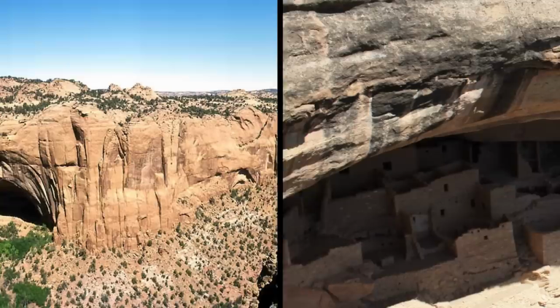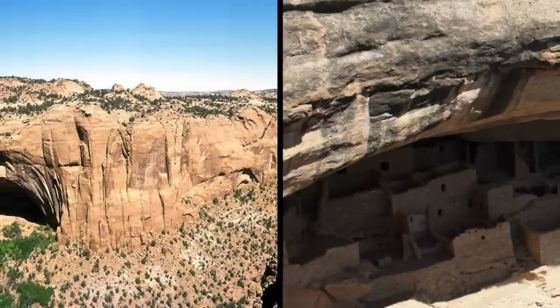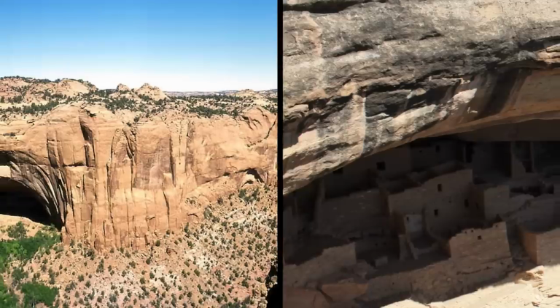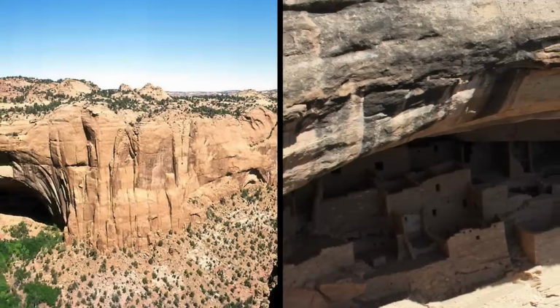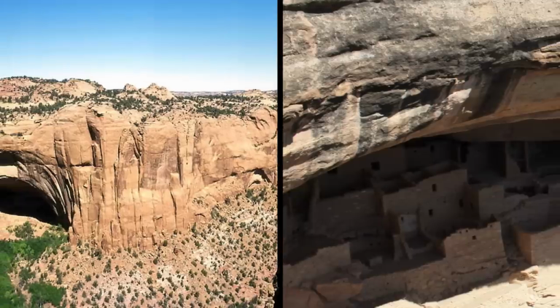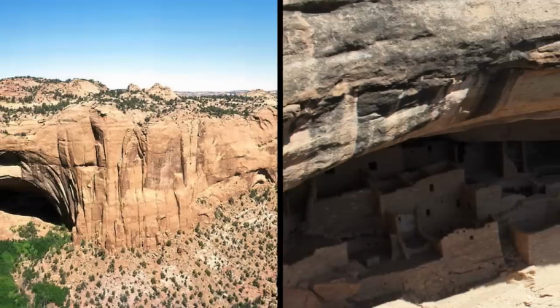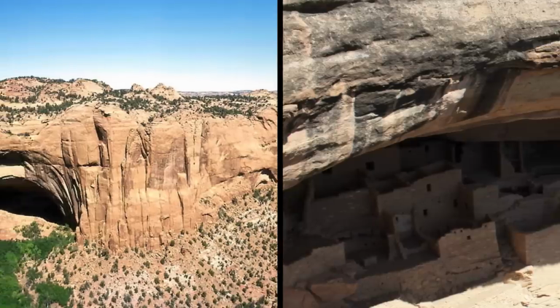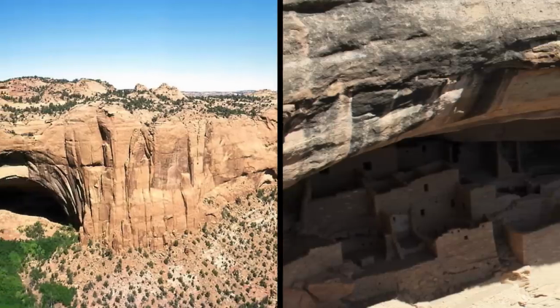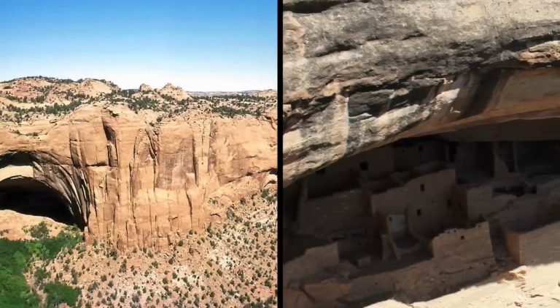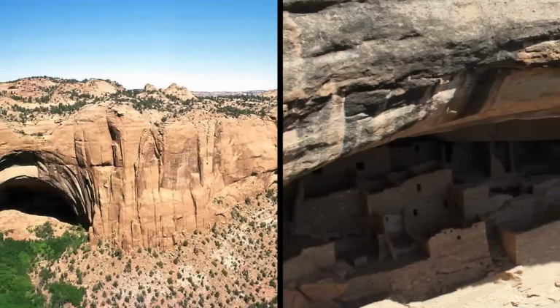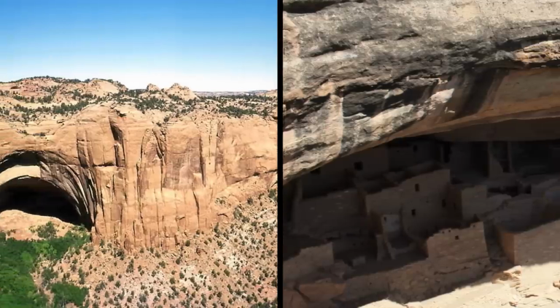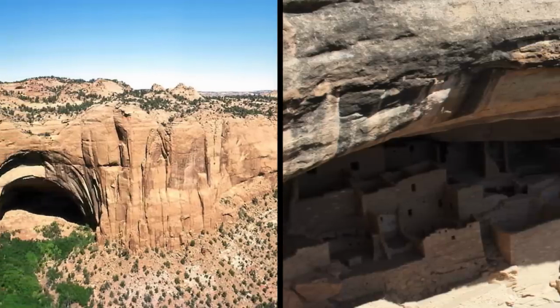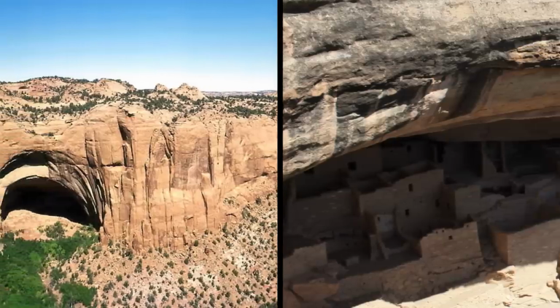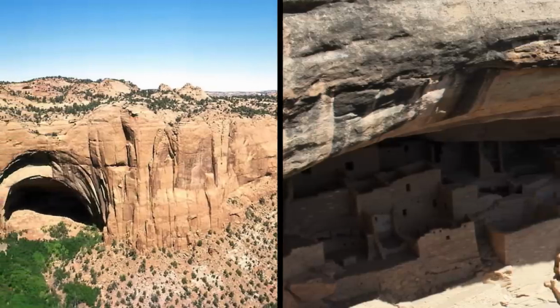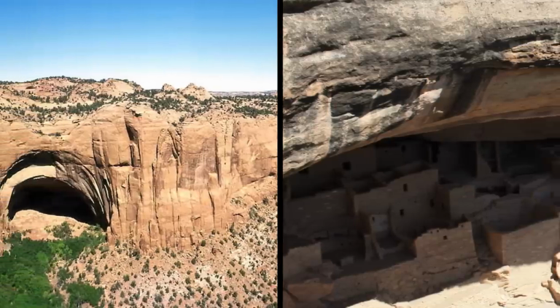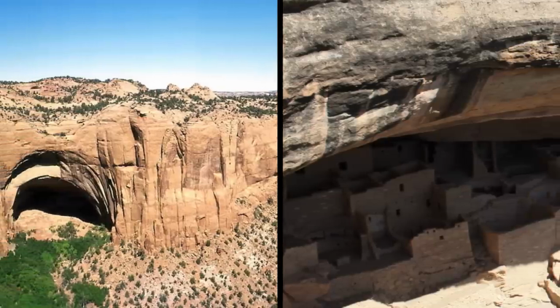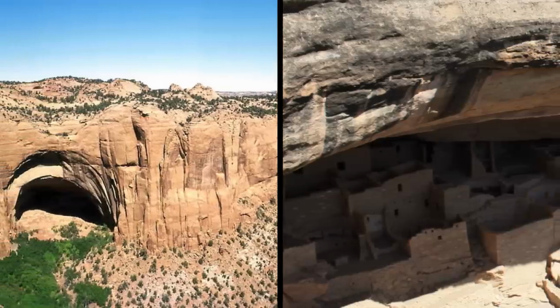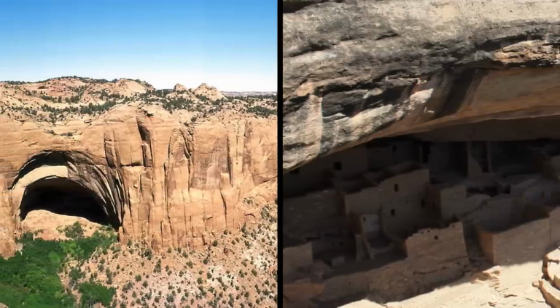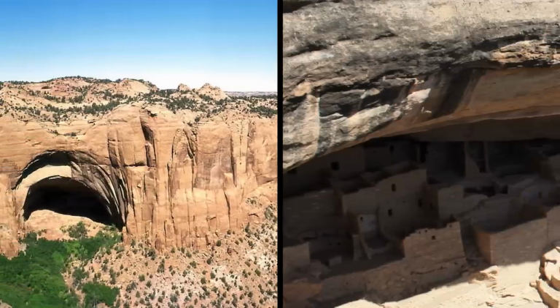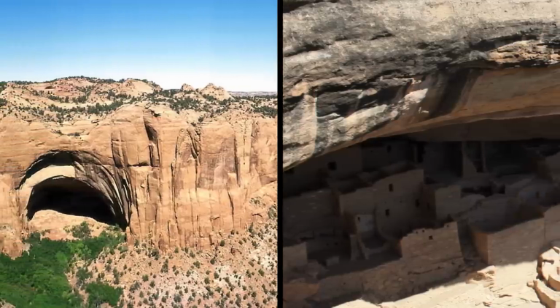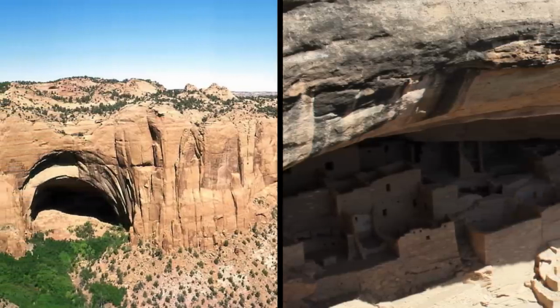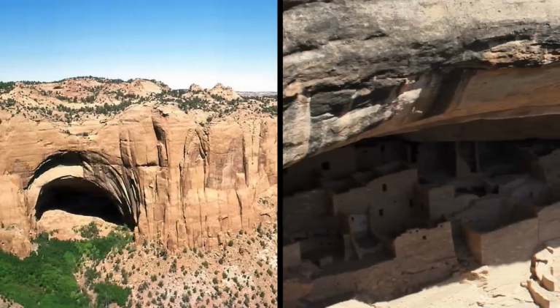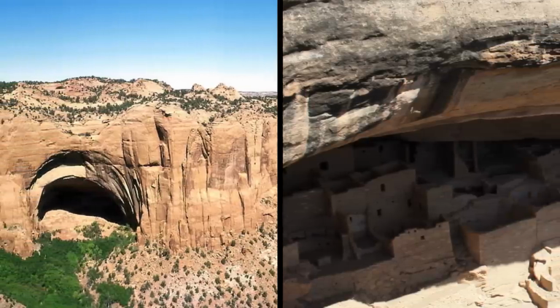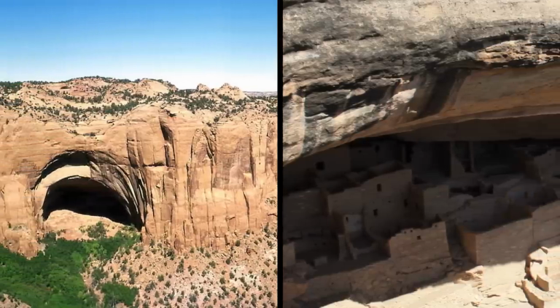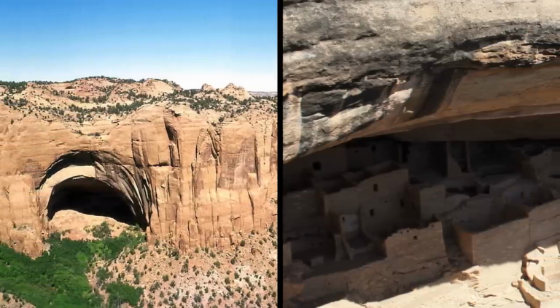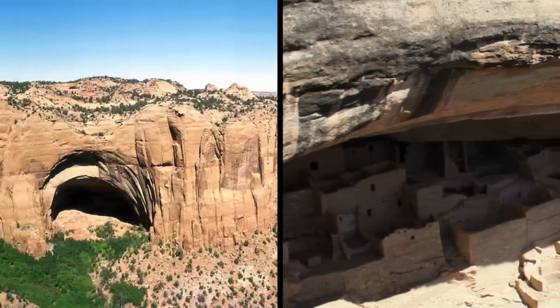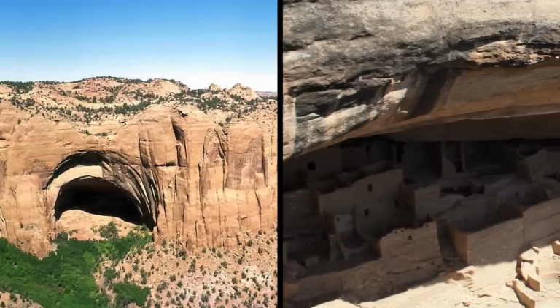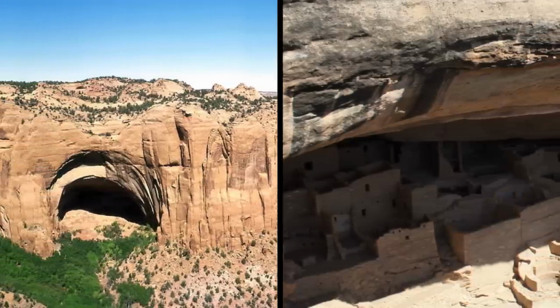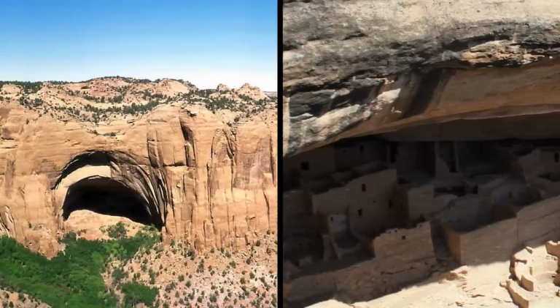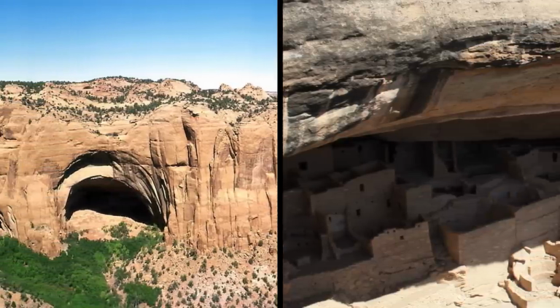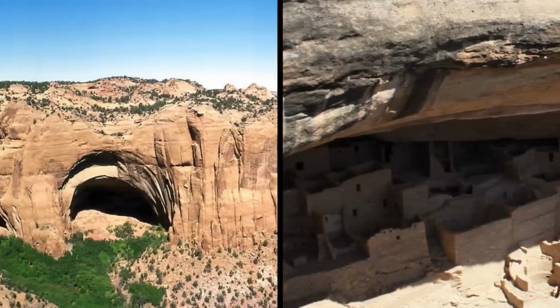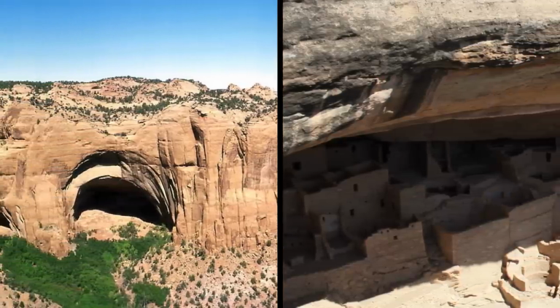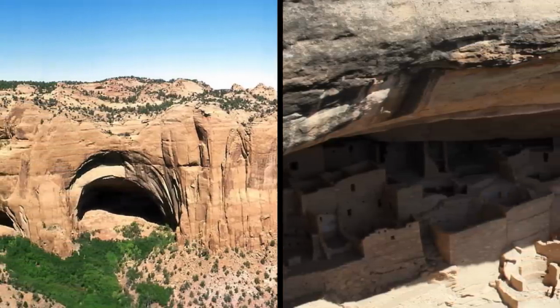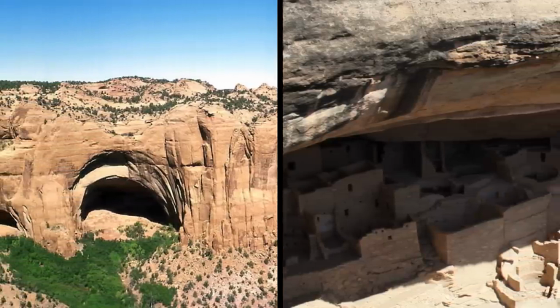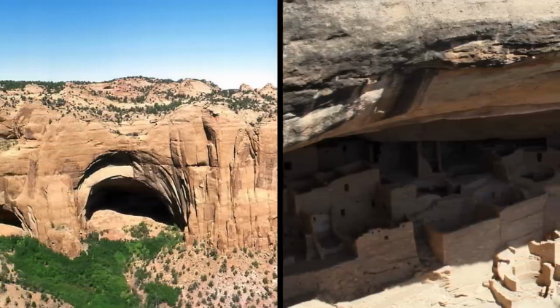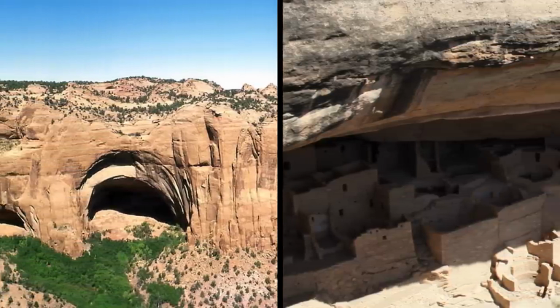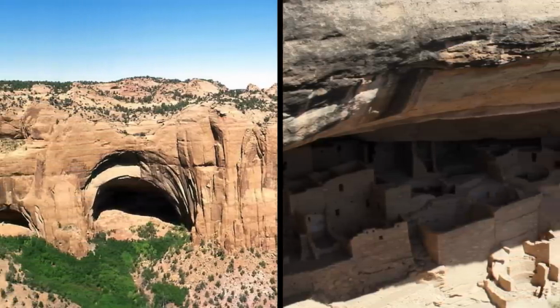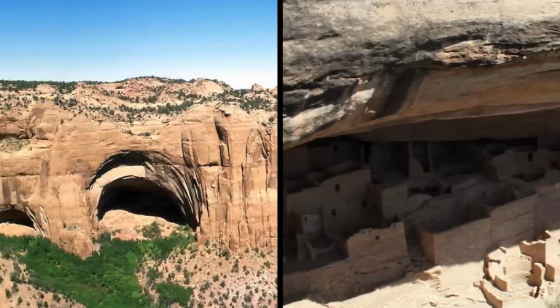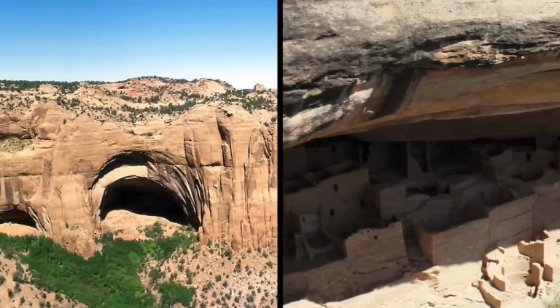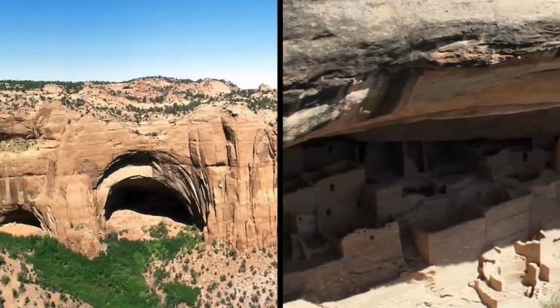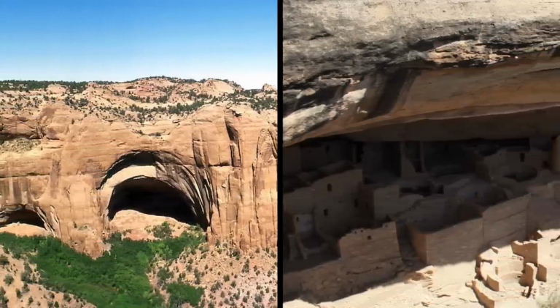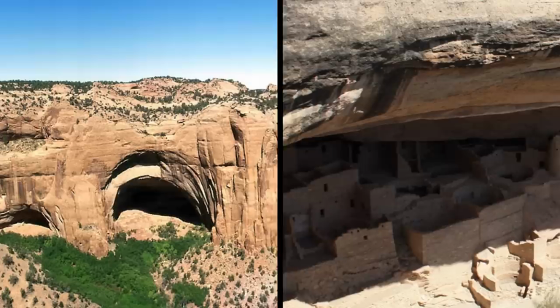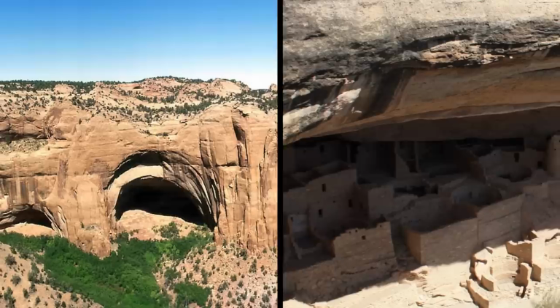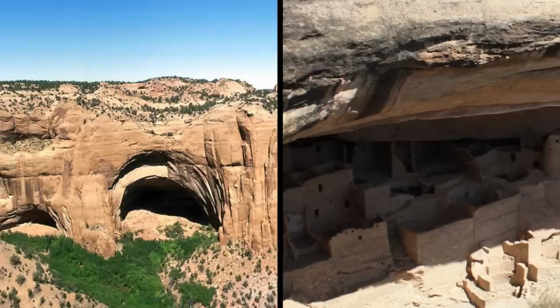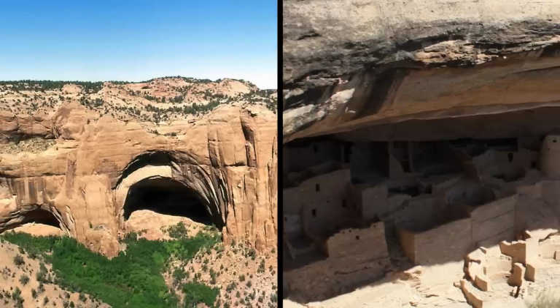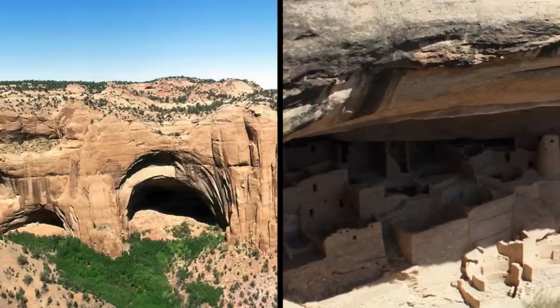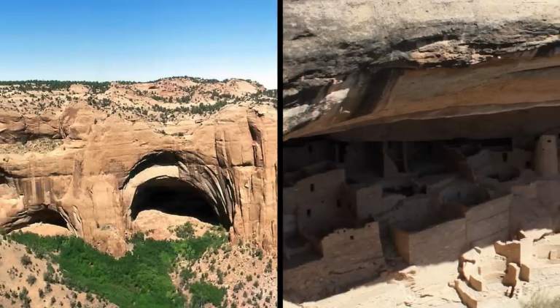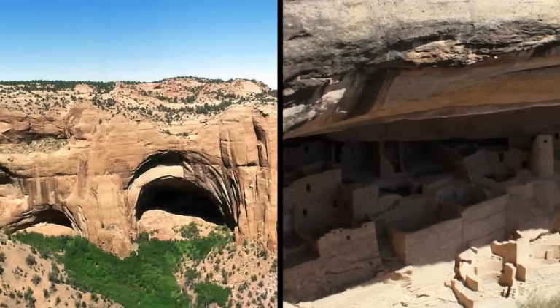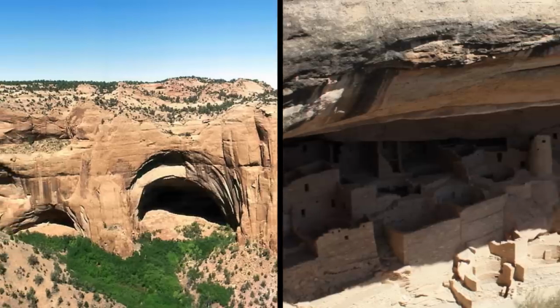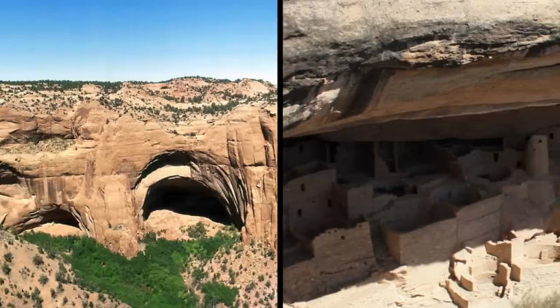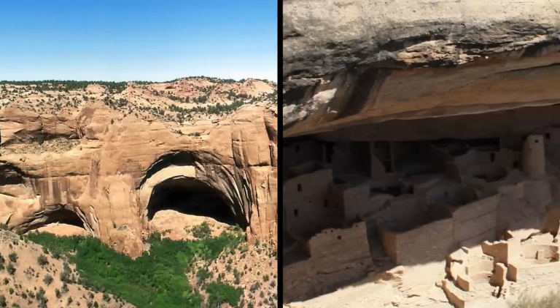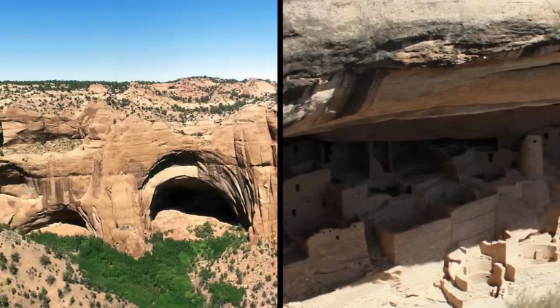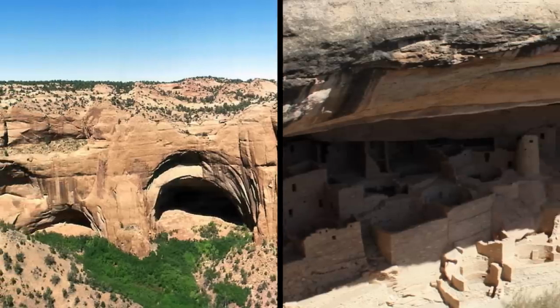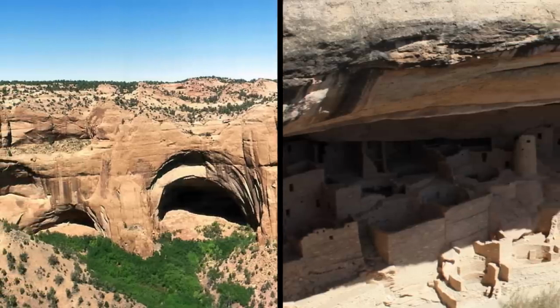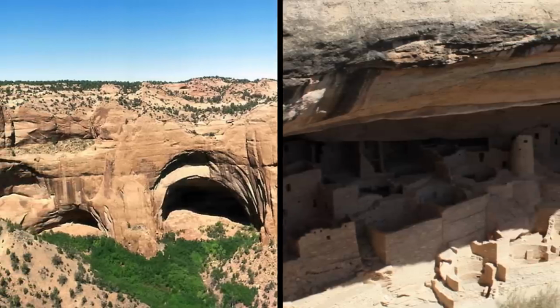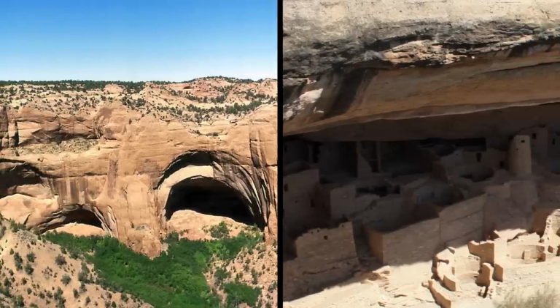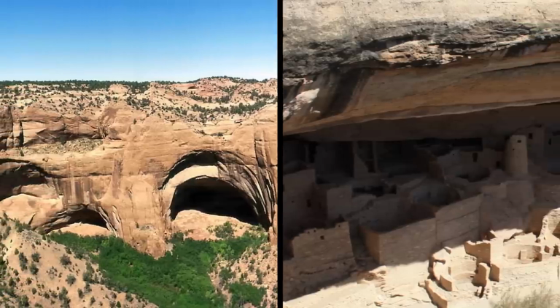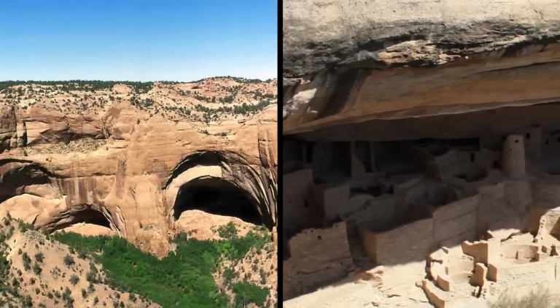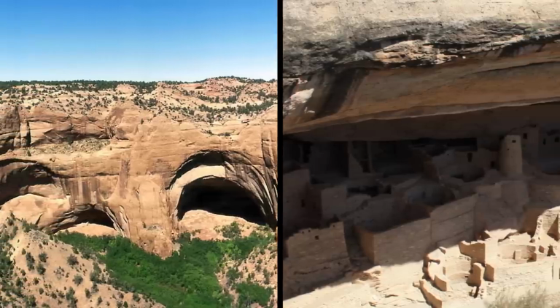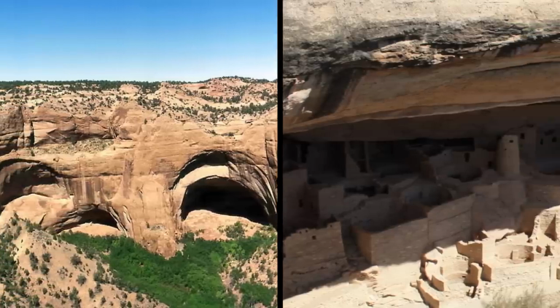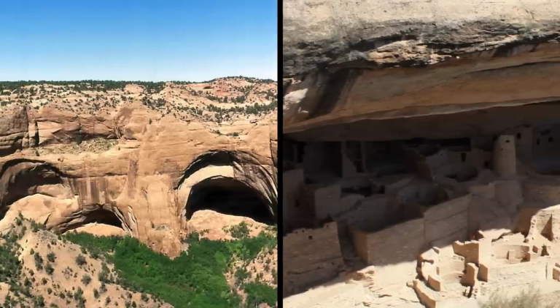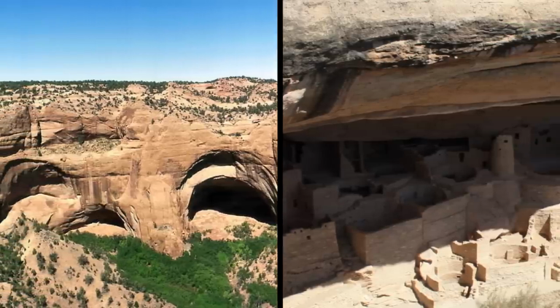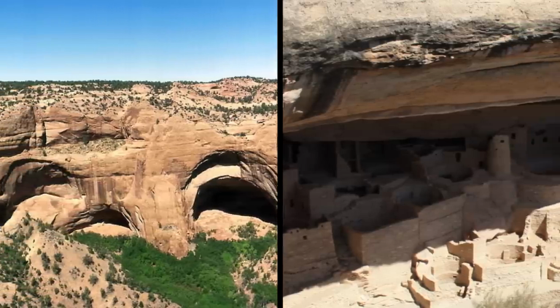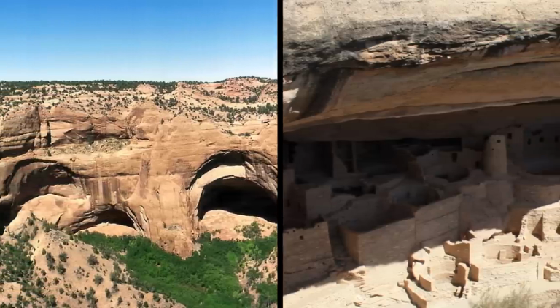Do you believe the Anasazi migrated, or do you think it was something else that made them vanish into thin air? Let me know in the comments below!